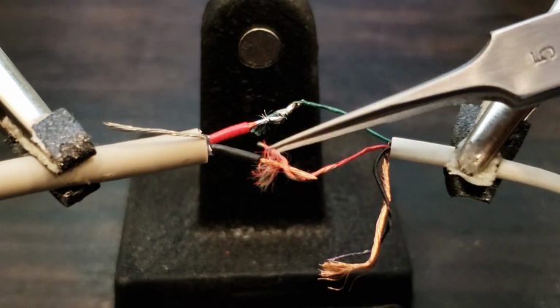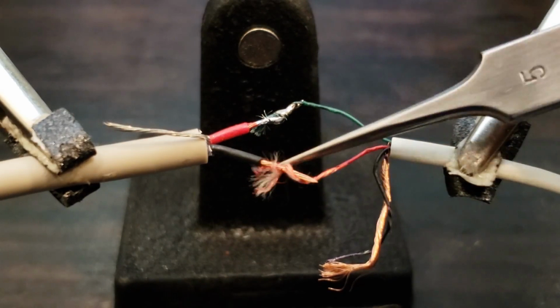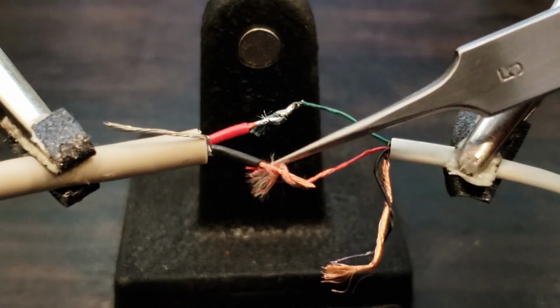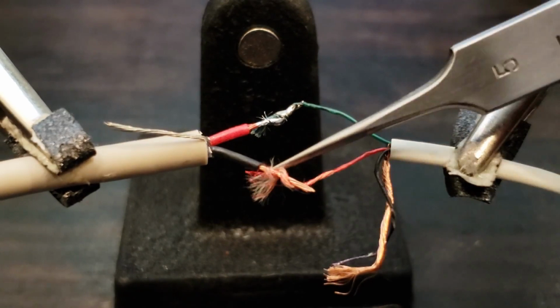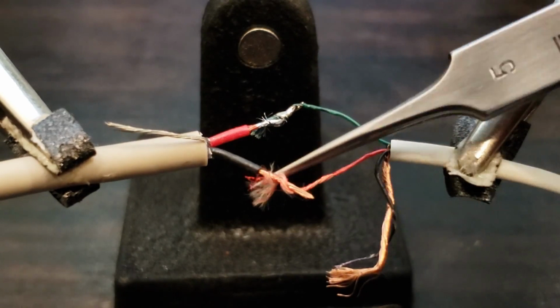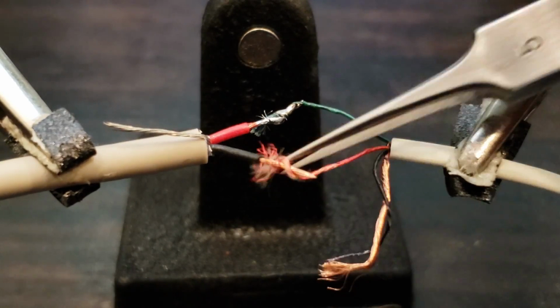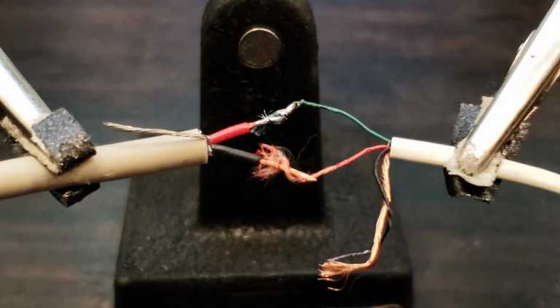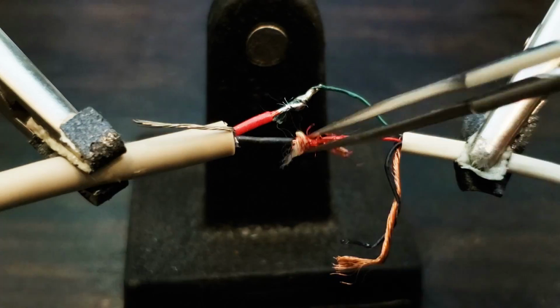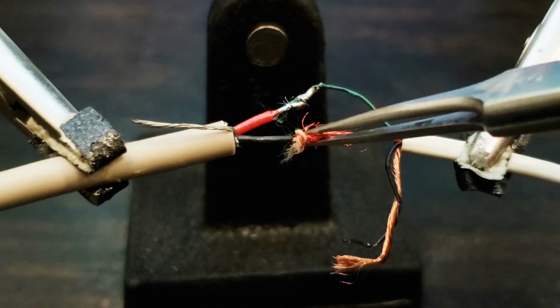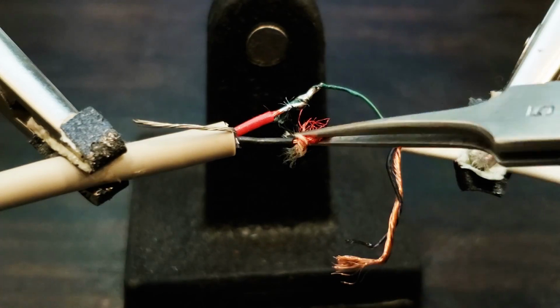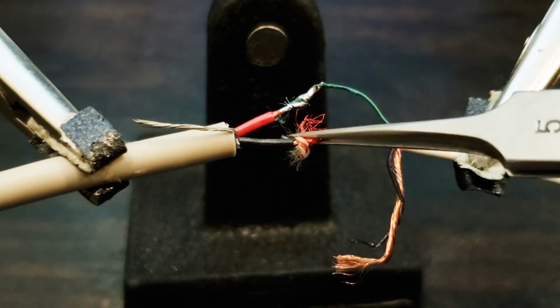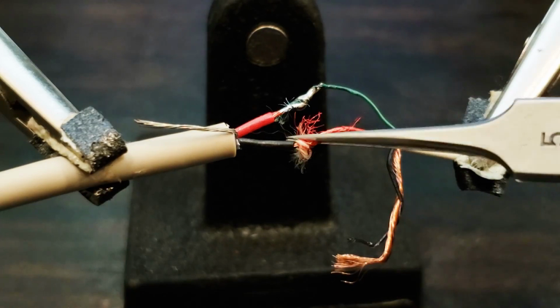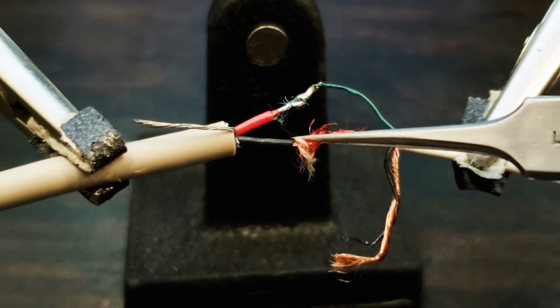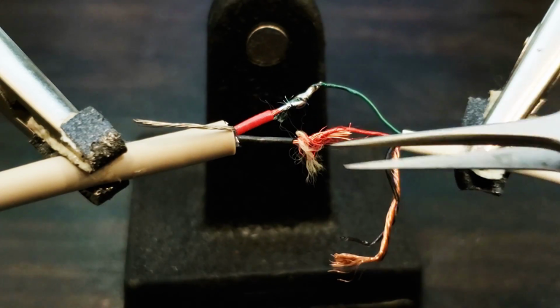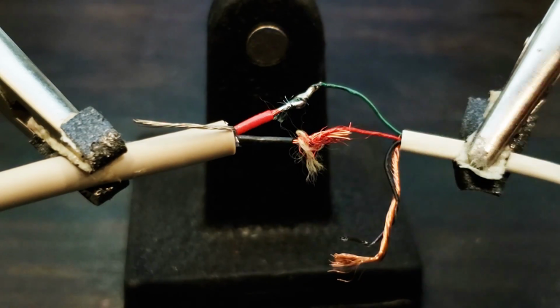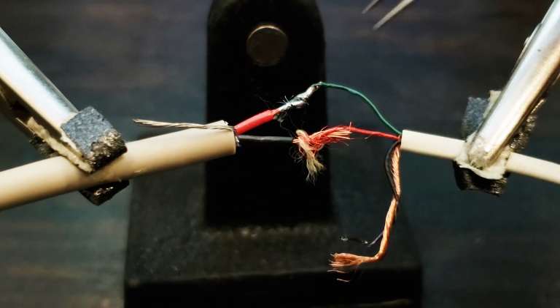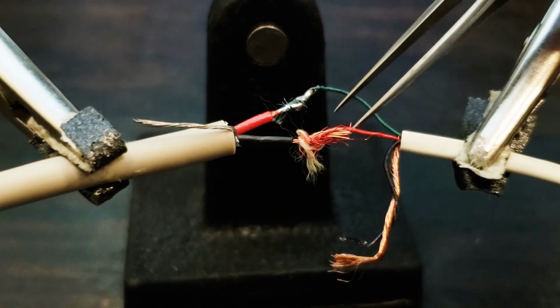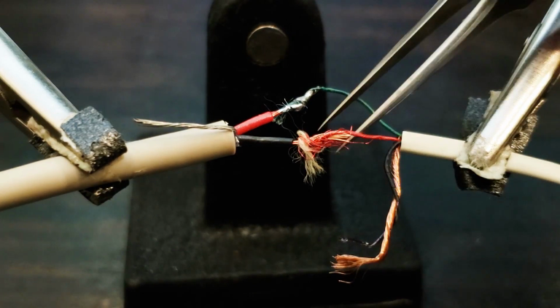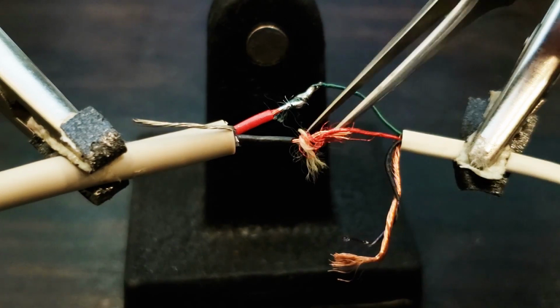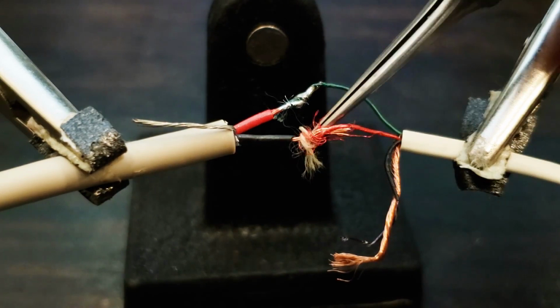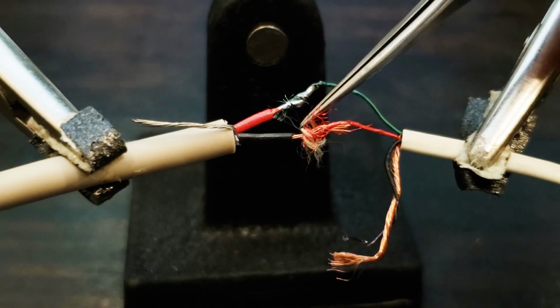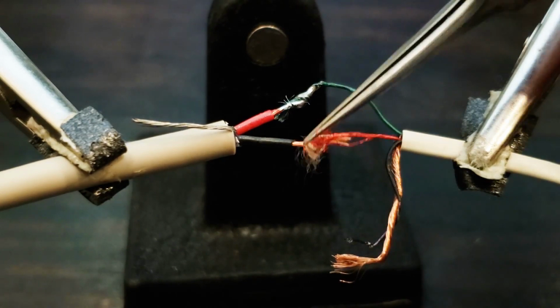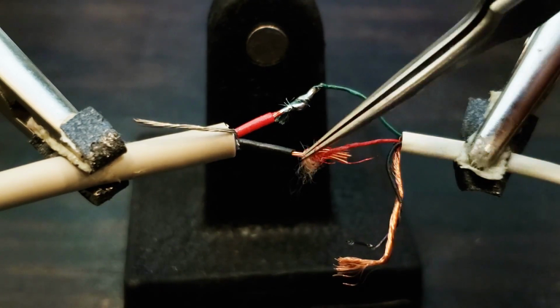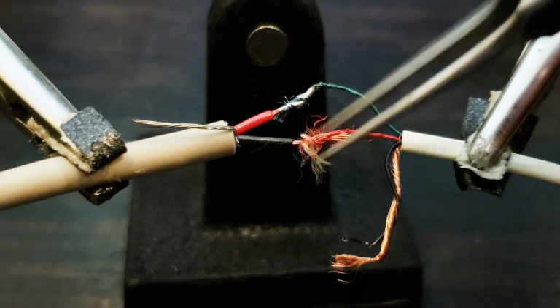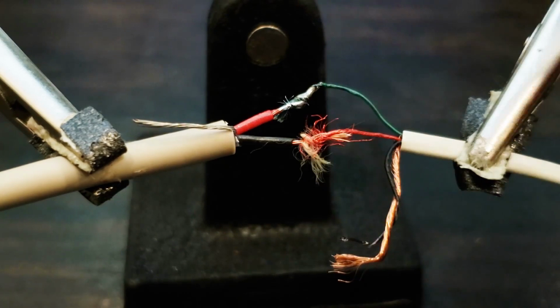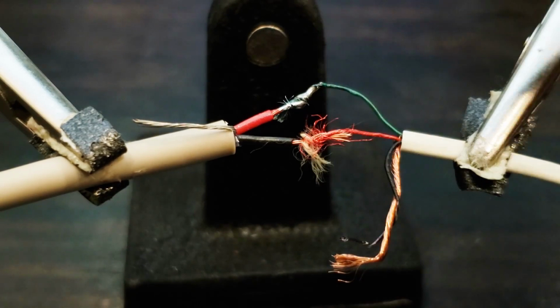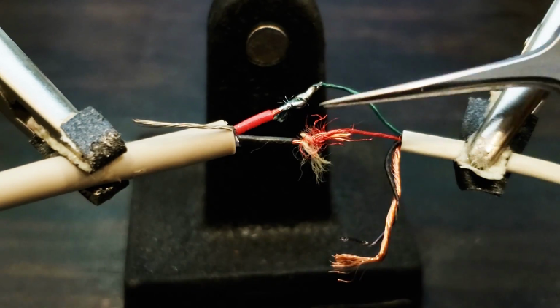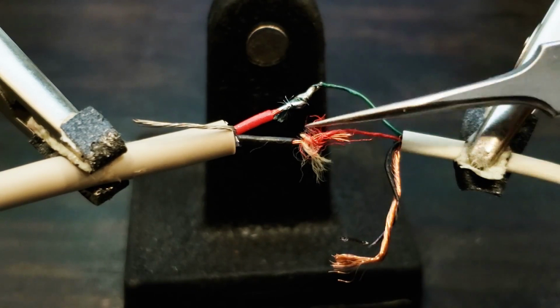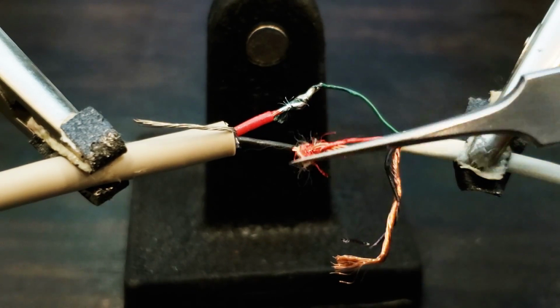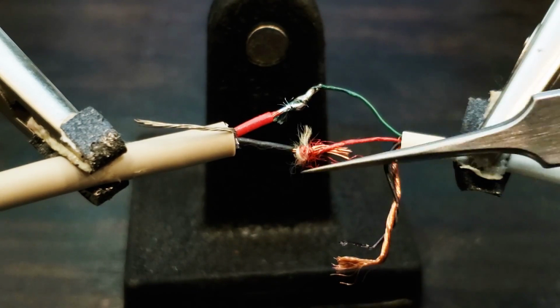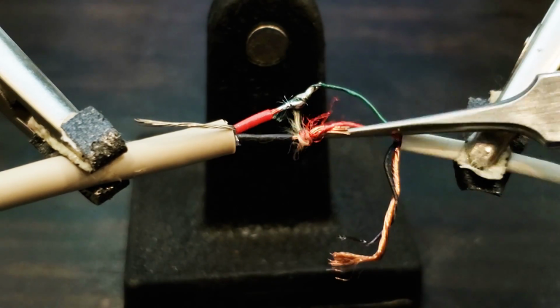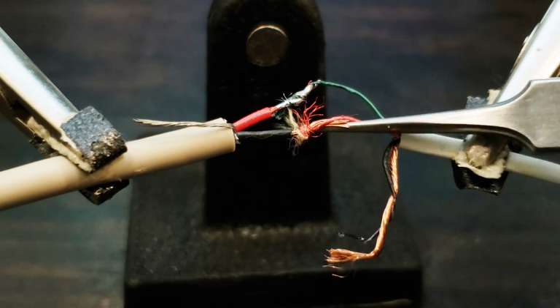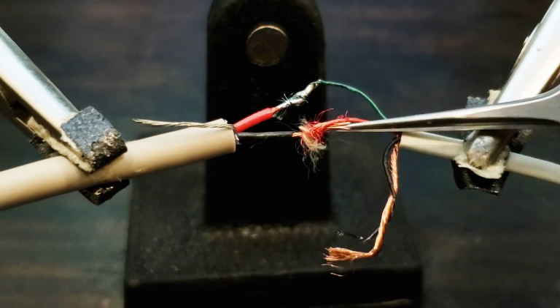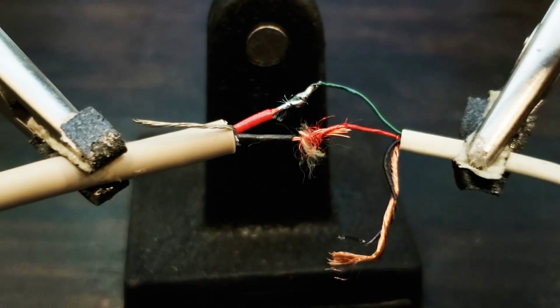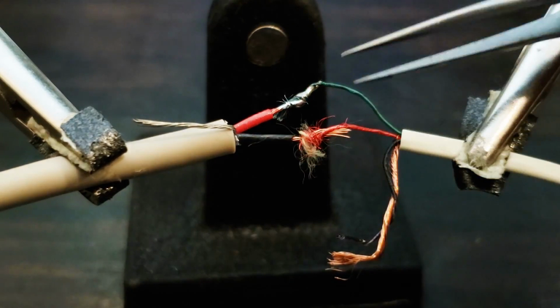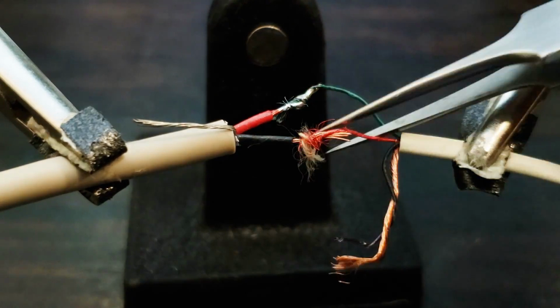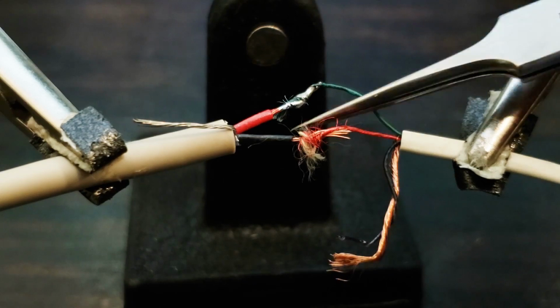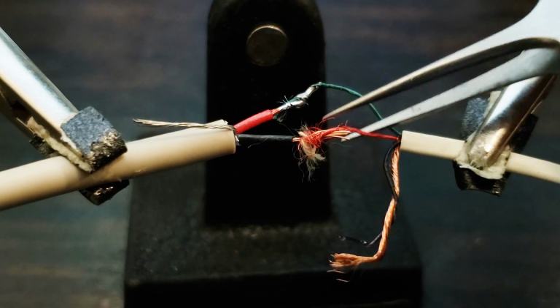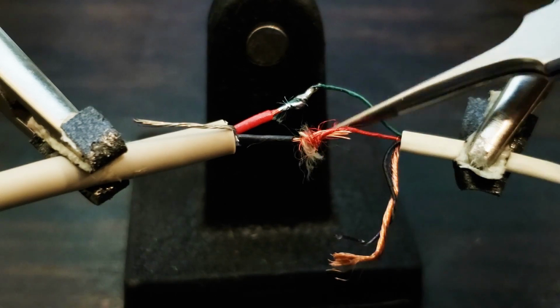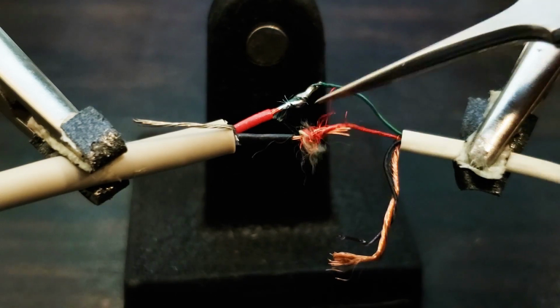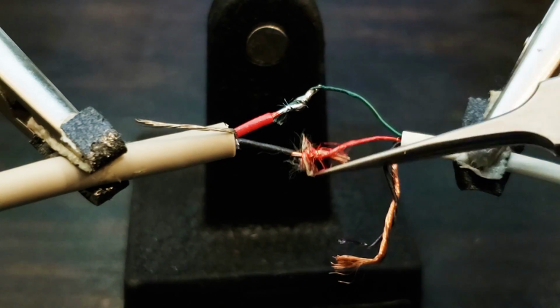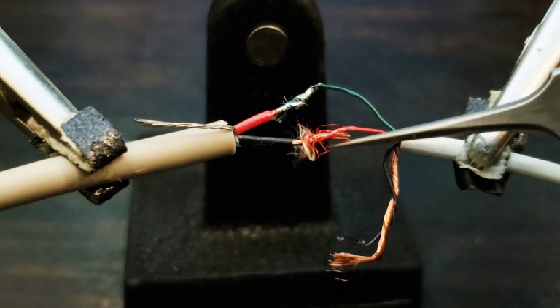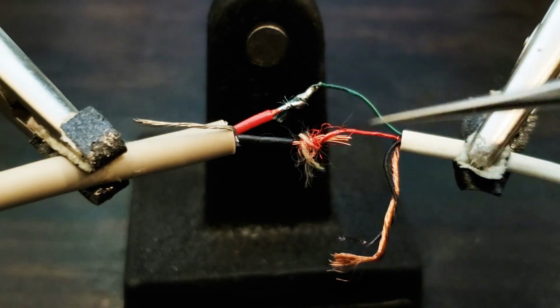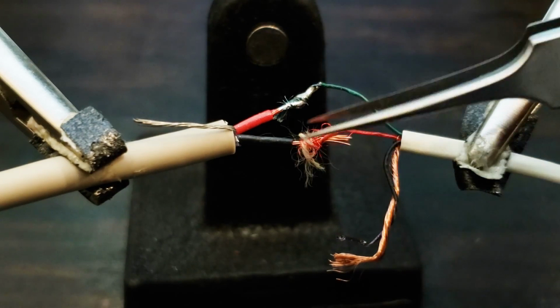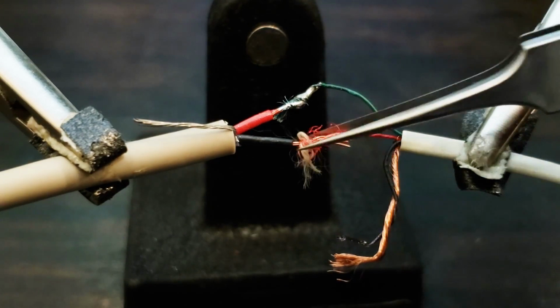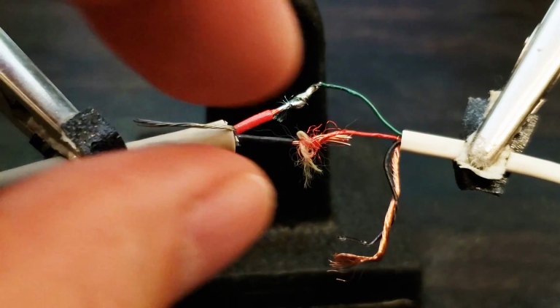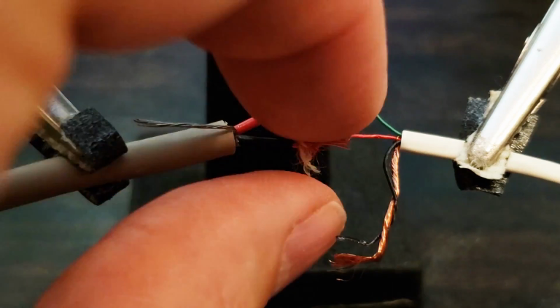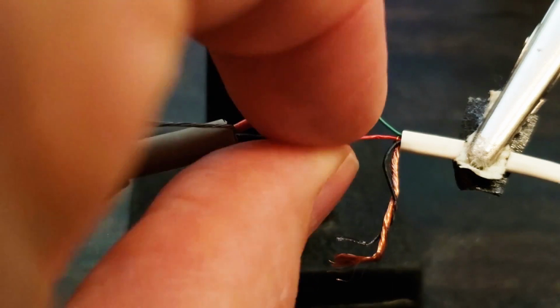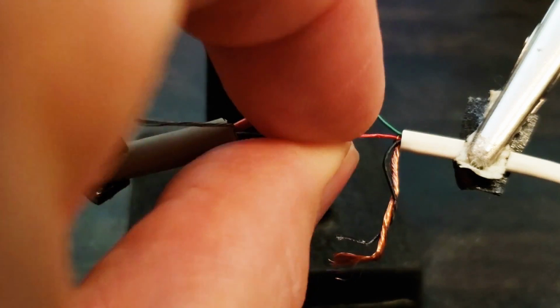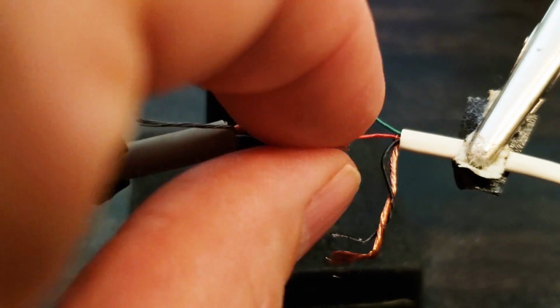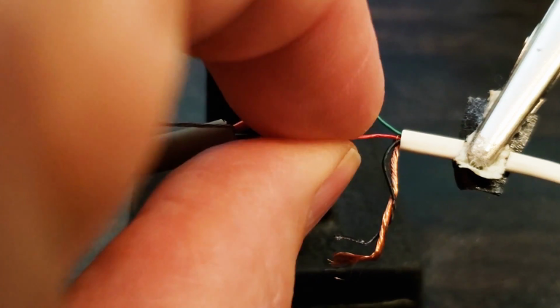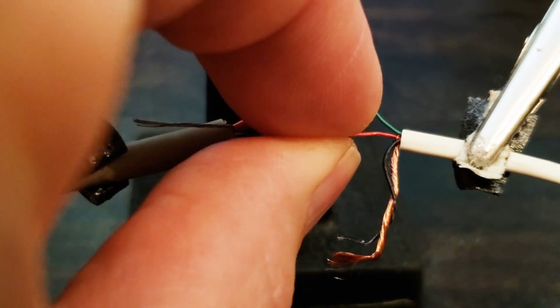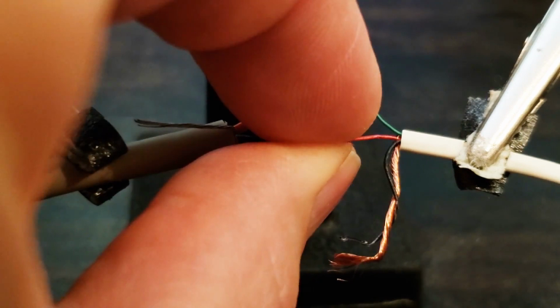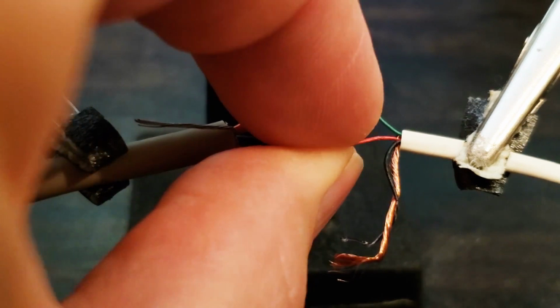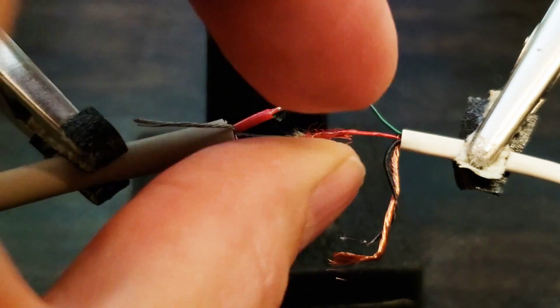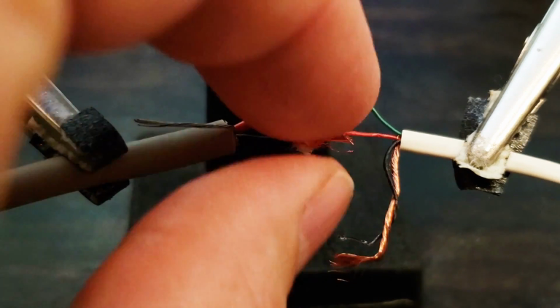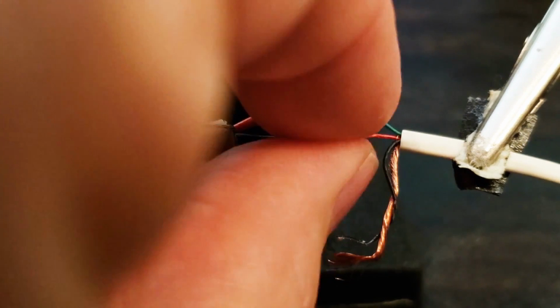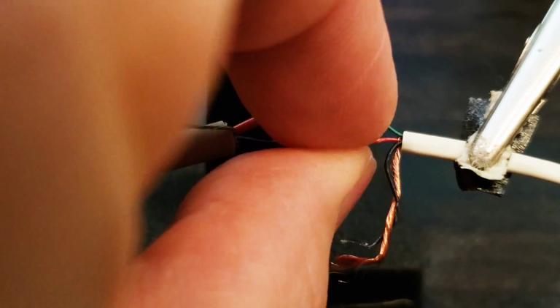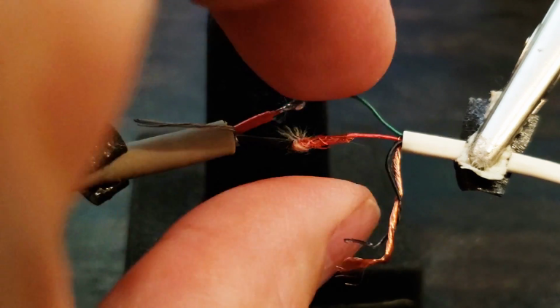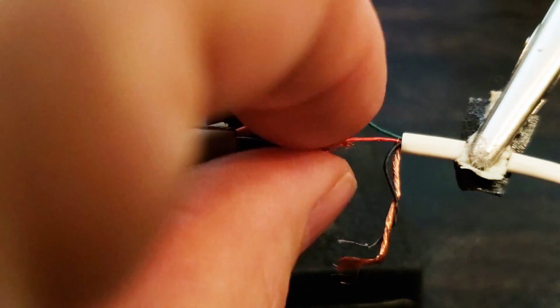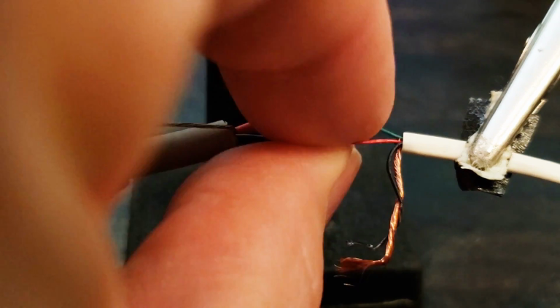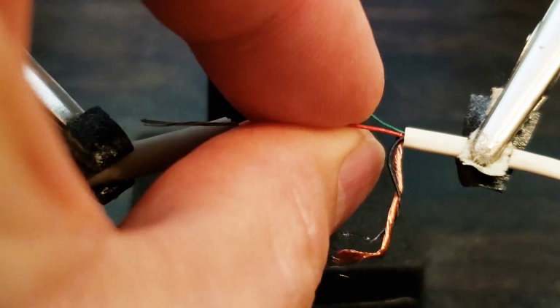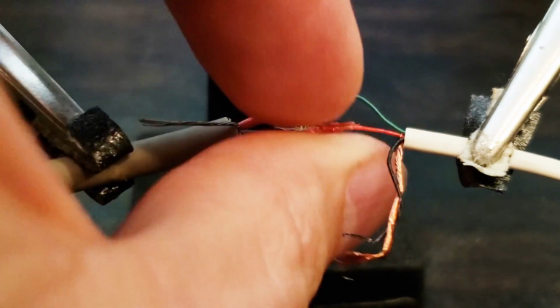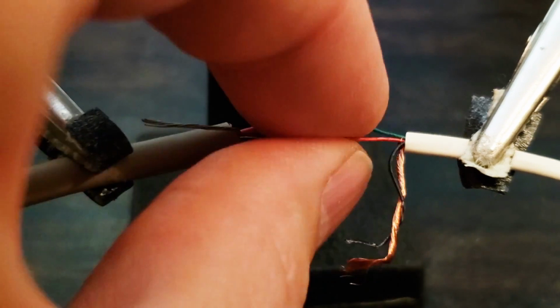I must say, handling and soldering these very small wires is really challenging, so don't make yourself crazy trying to get them looking perfect.